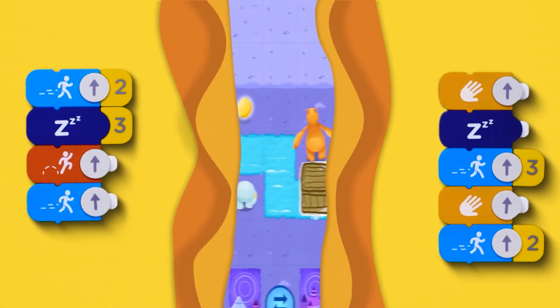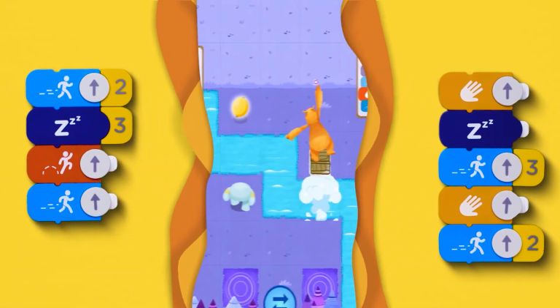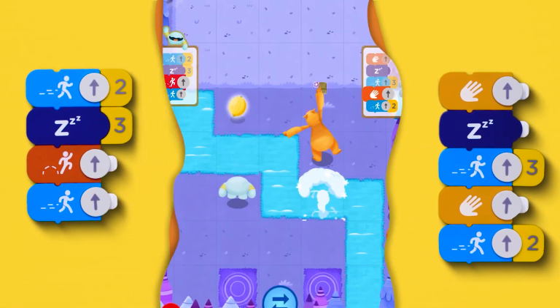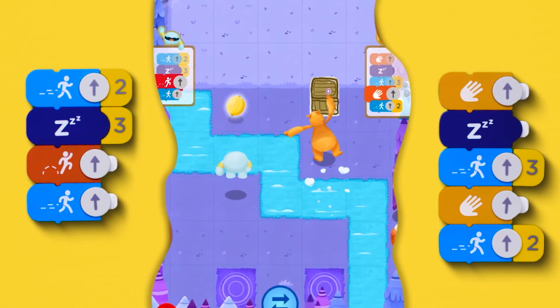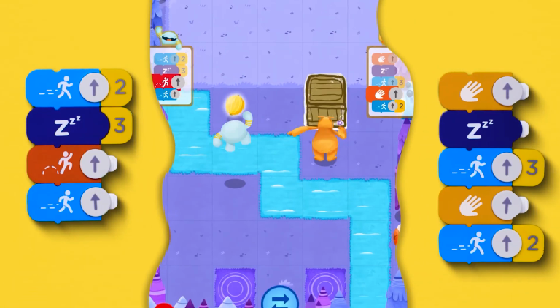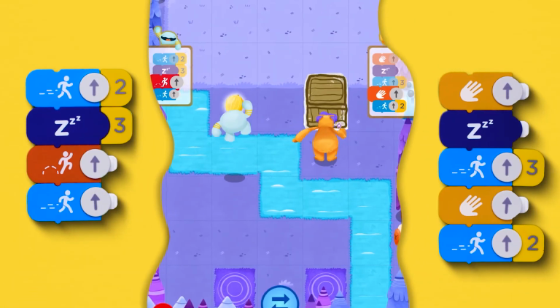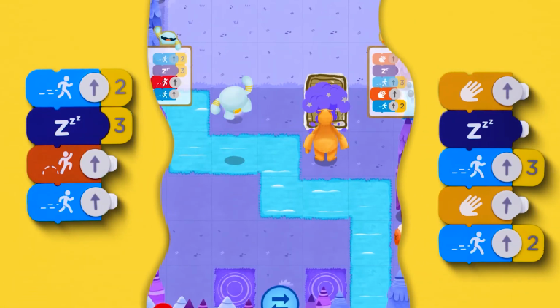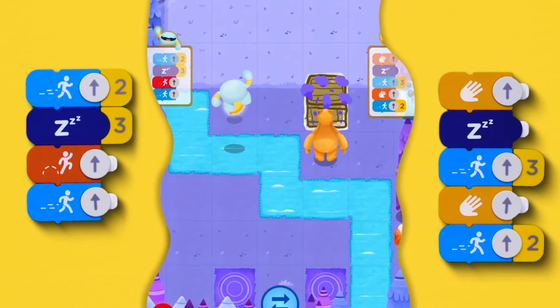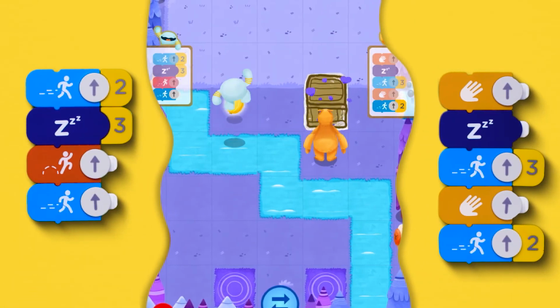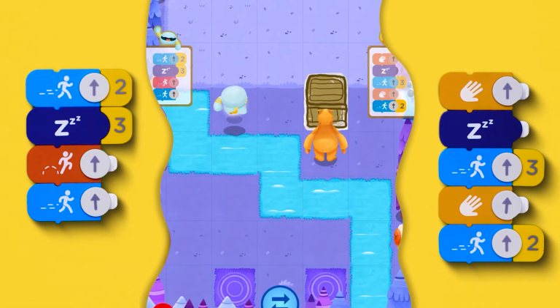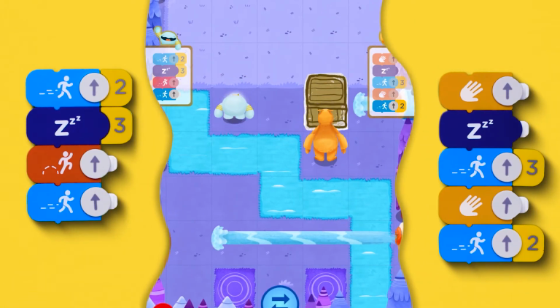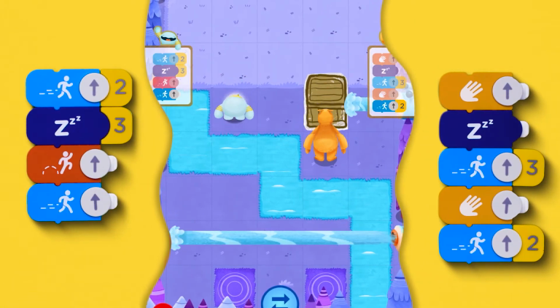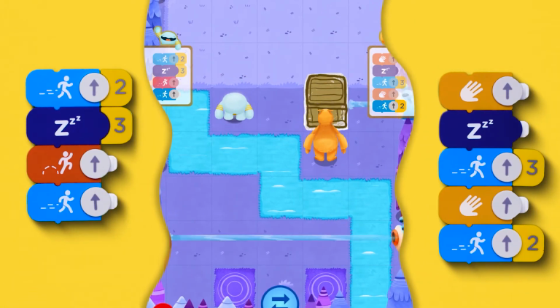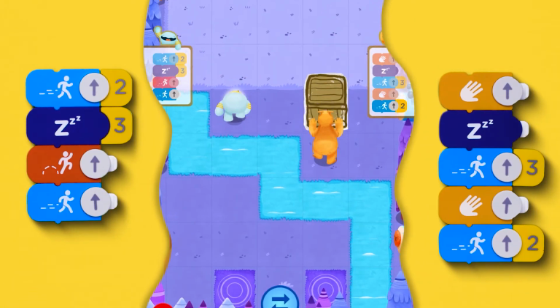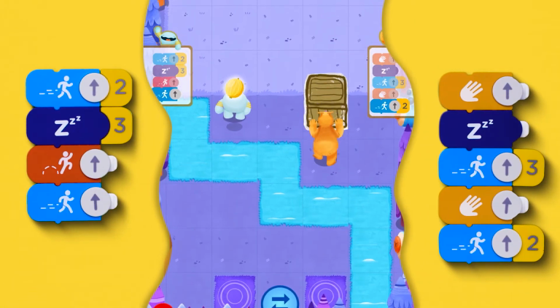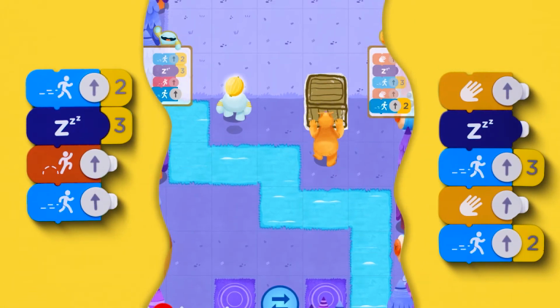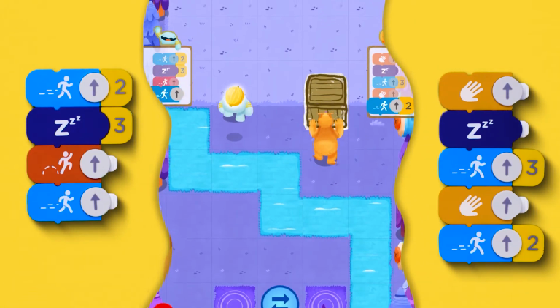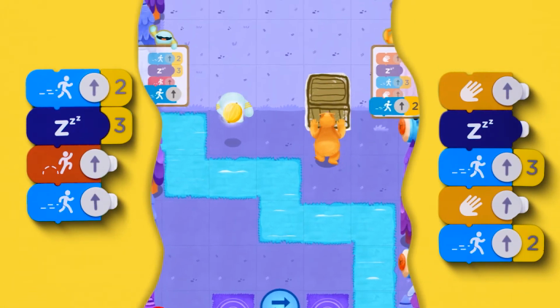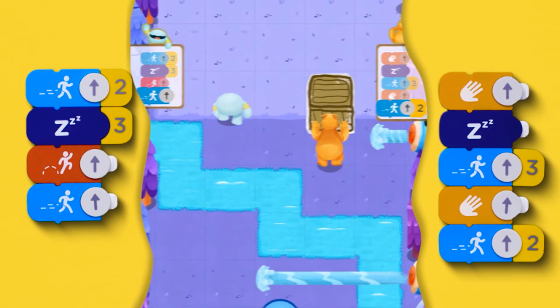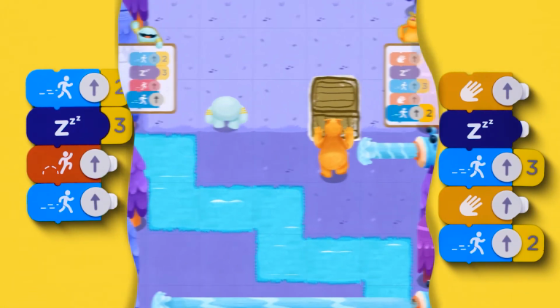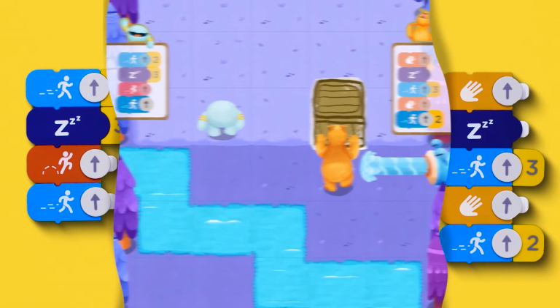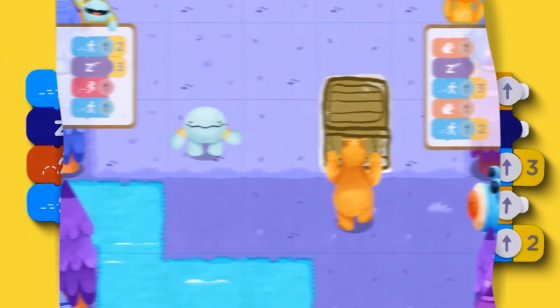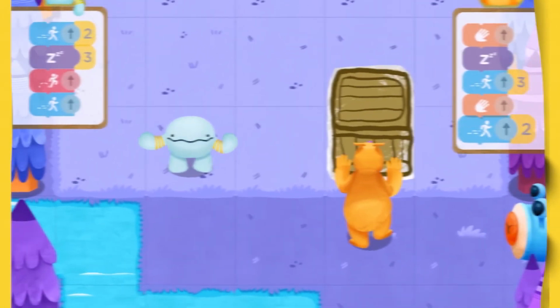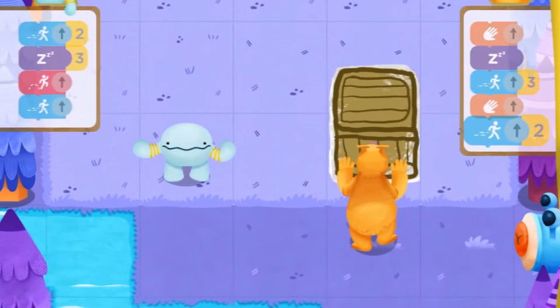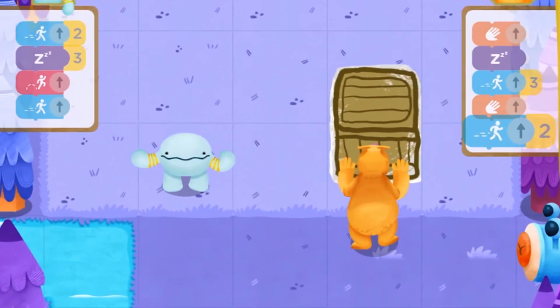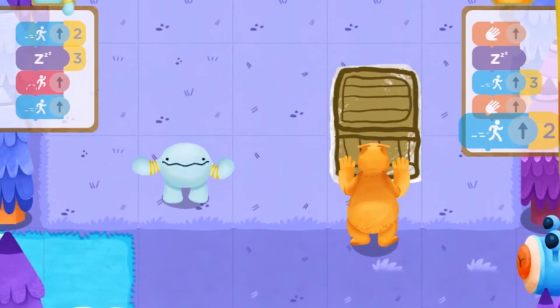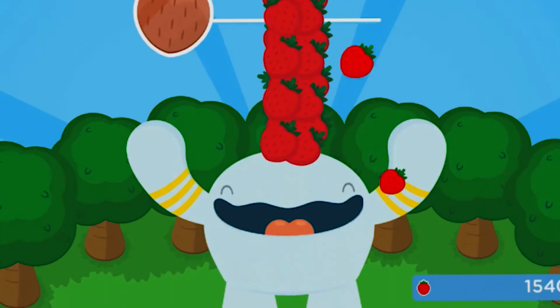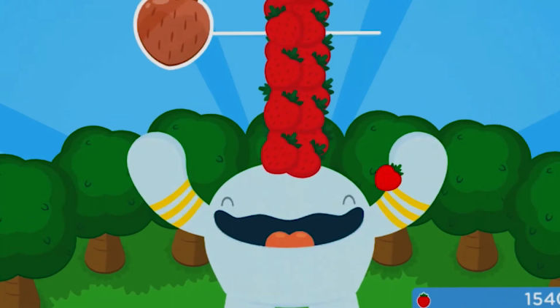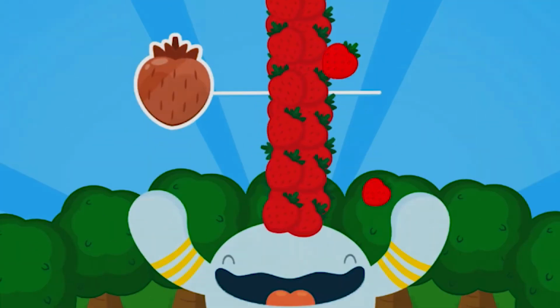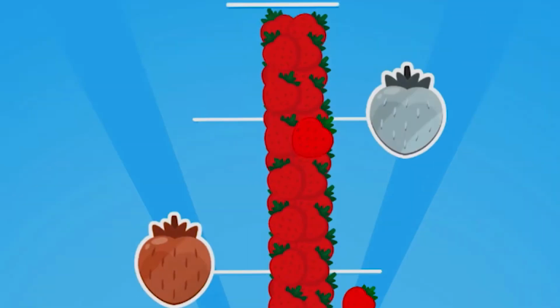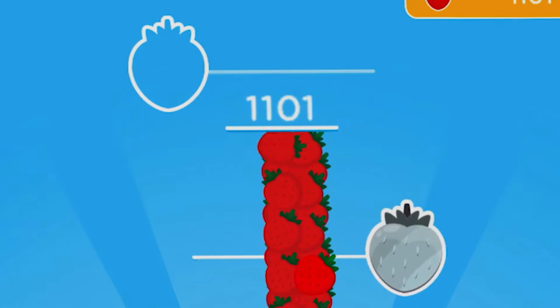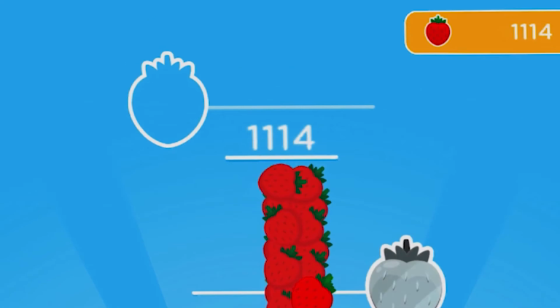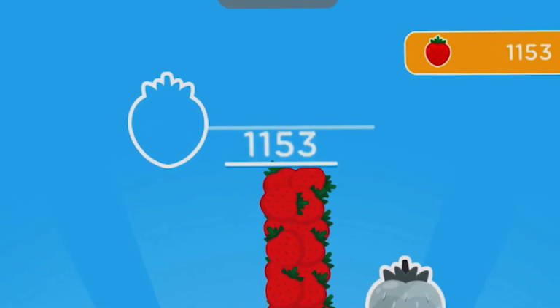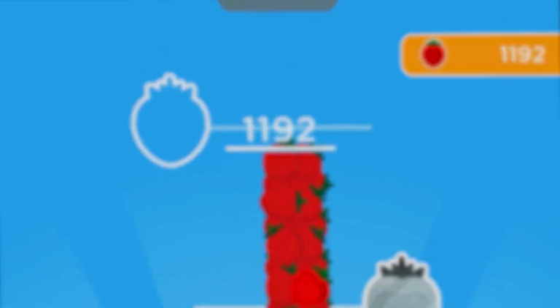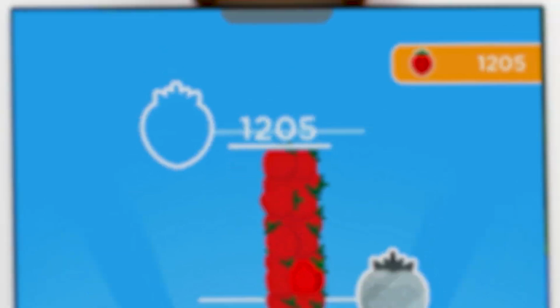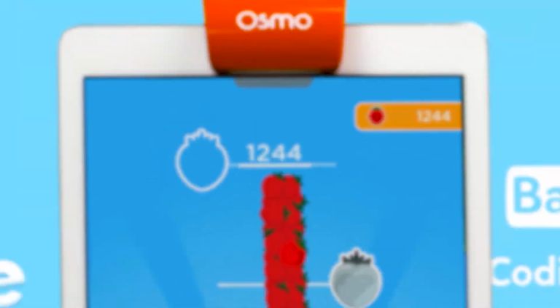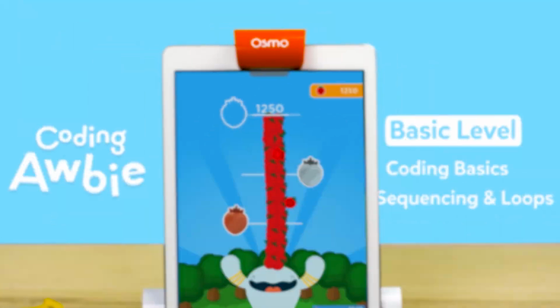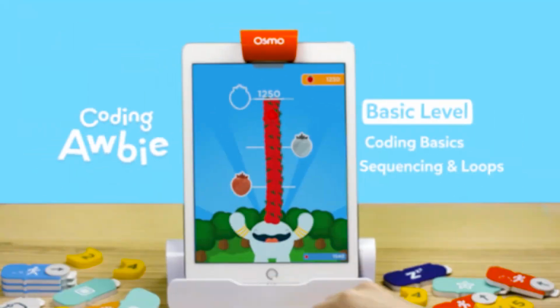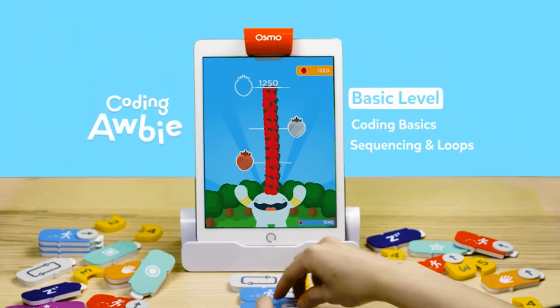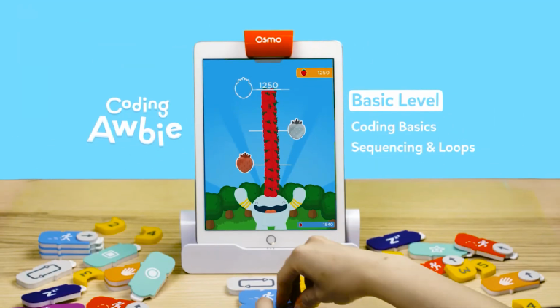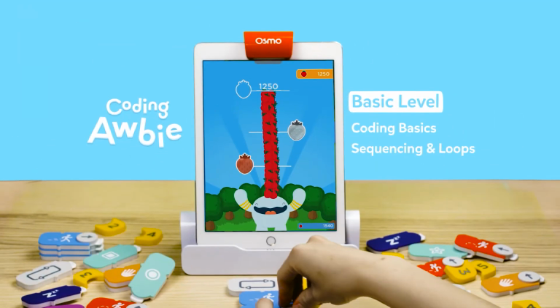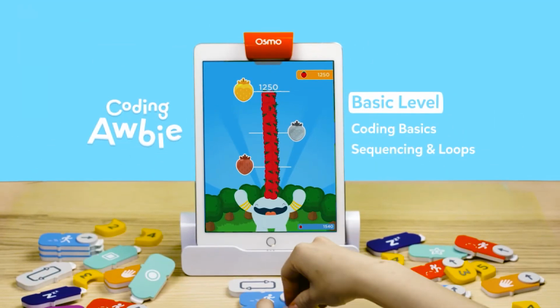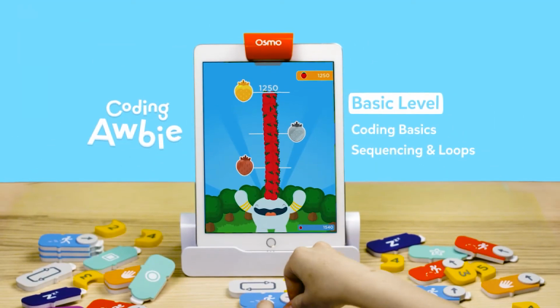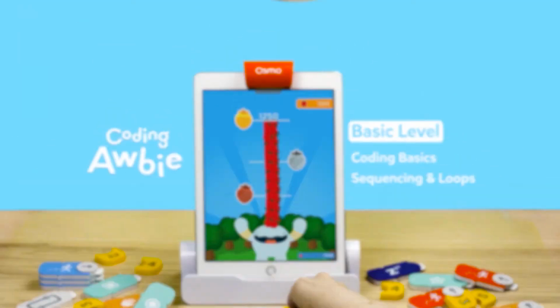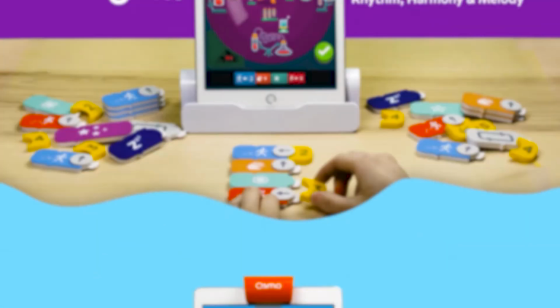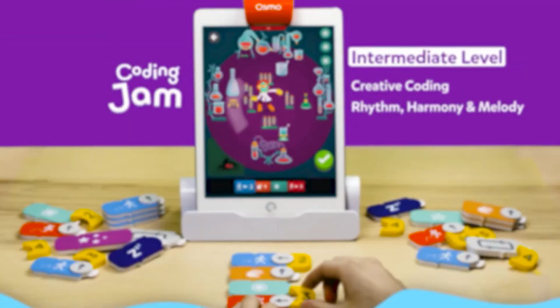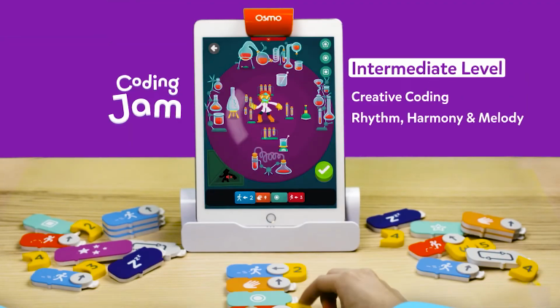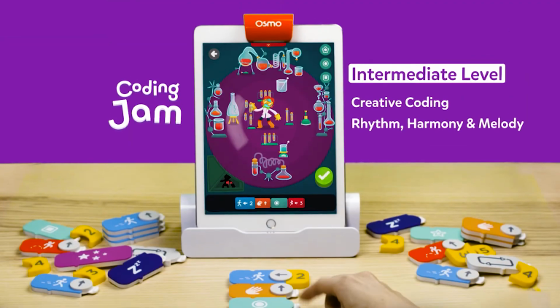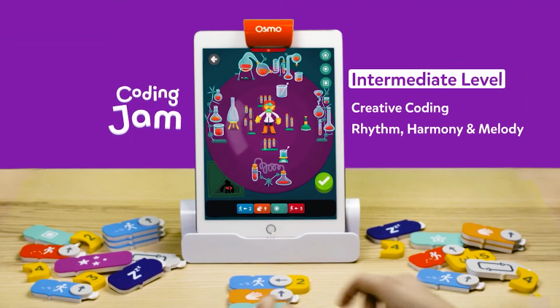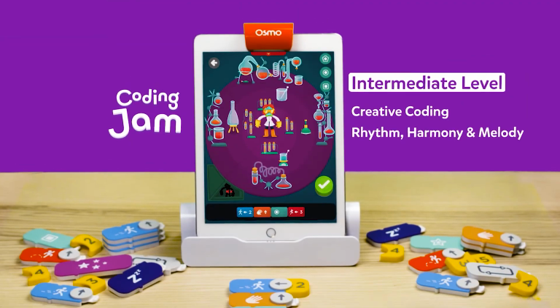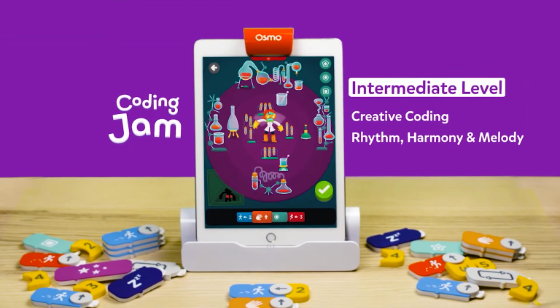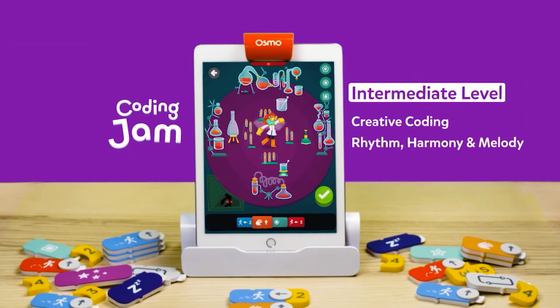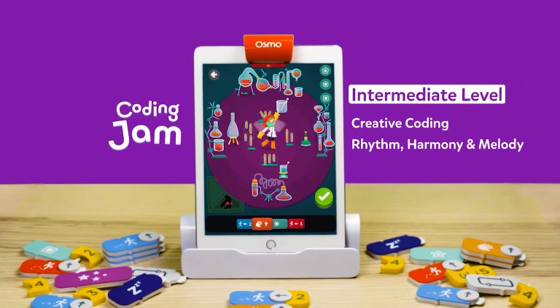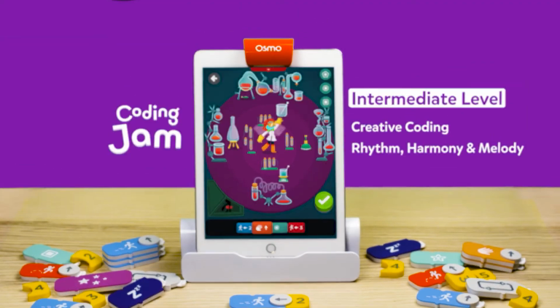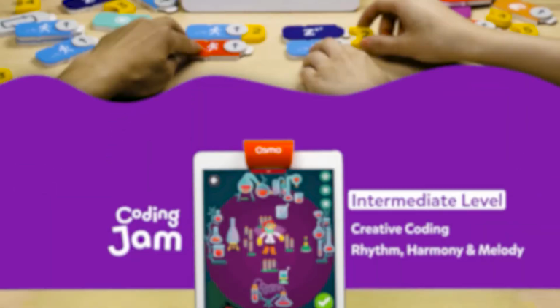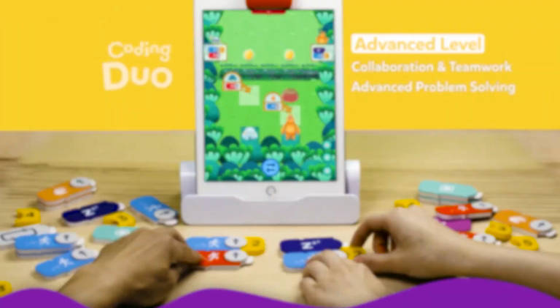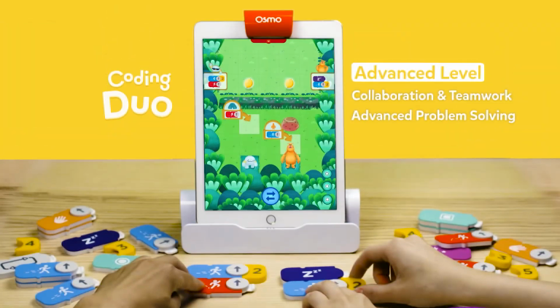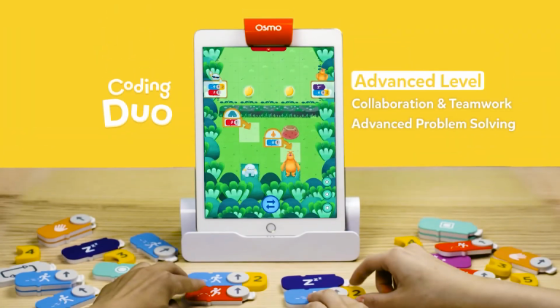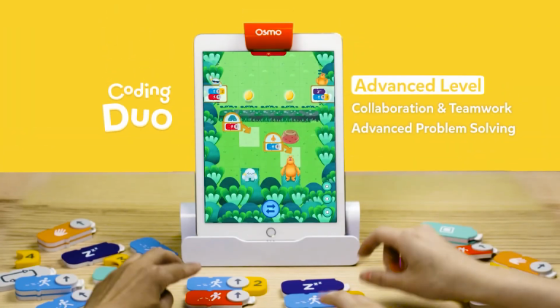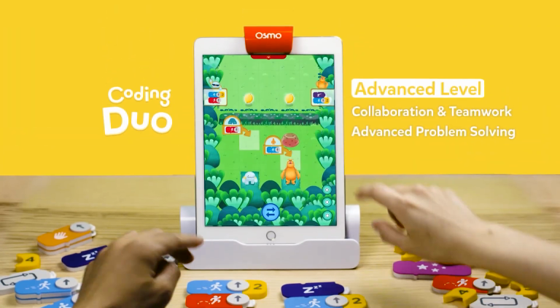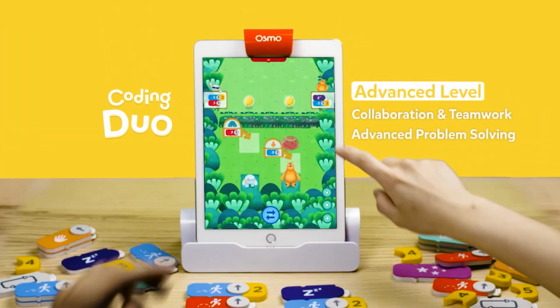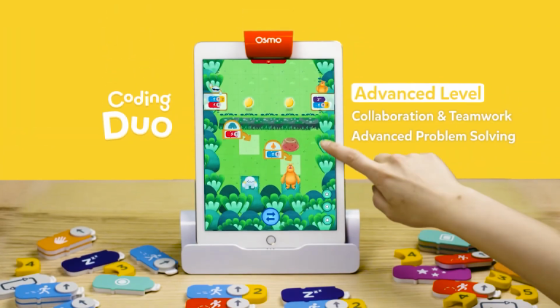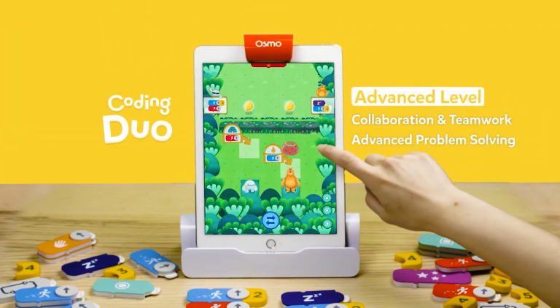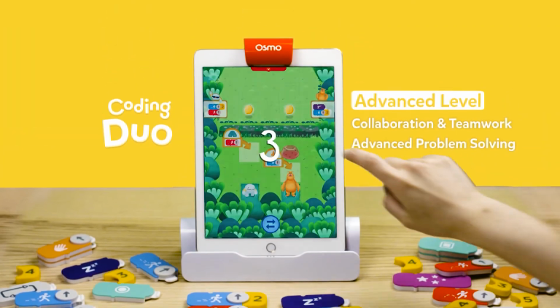For the simplest way to learn how to code, with three uniquely designed games for kids ages 5 to 10, try Osmo Coding Starter Kit today!